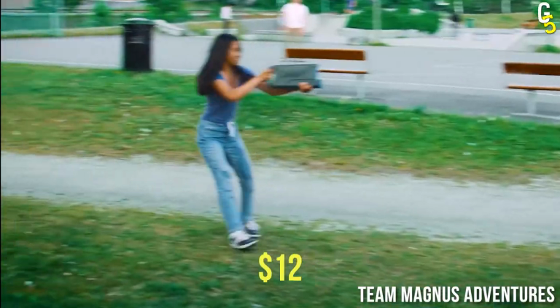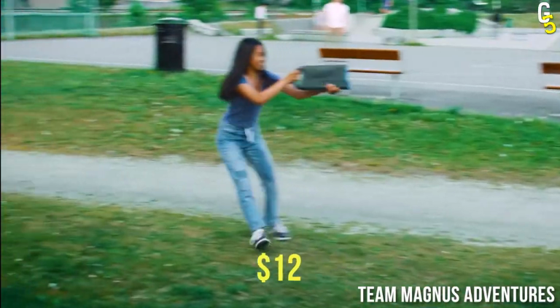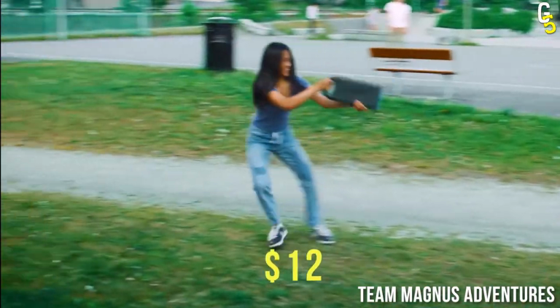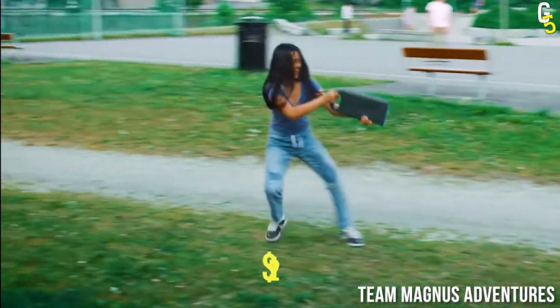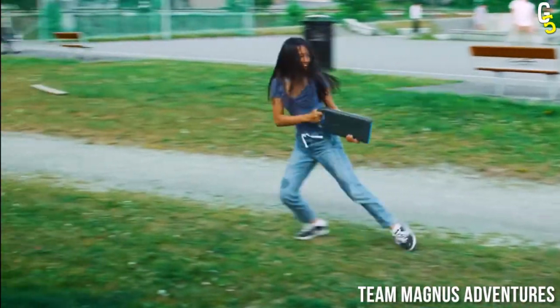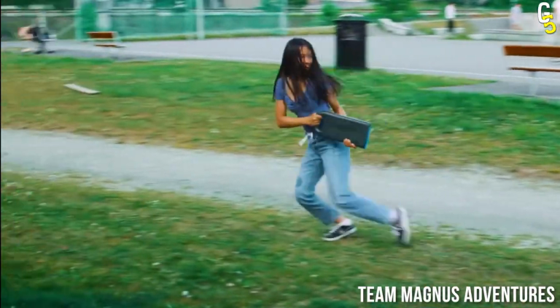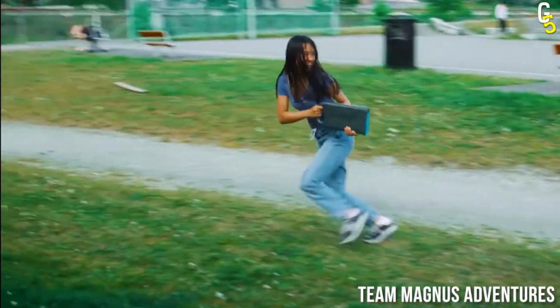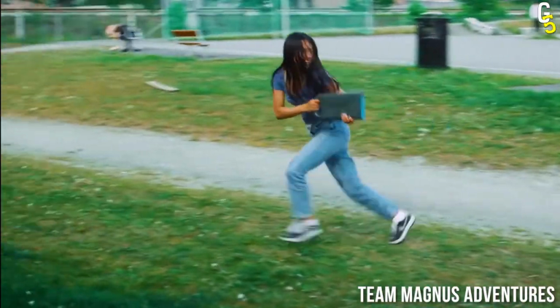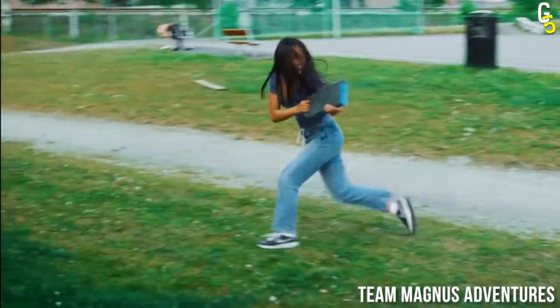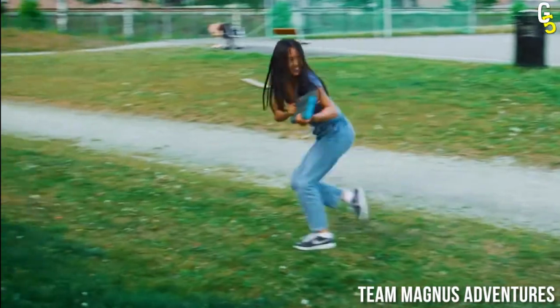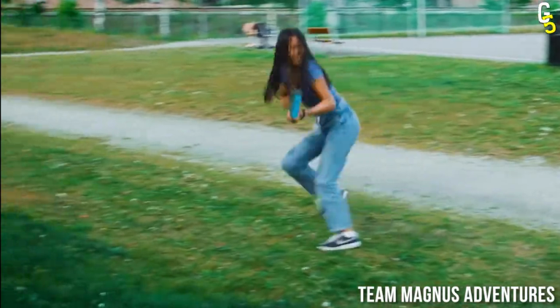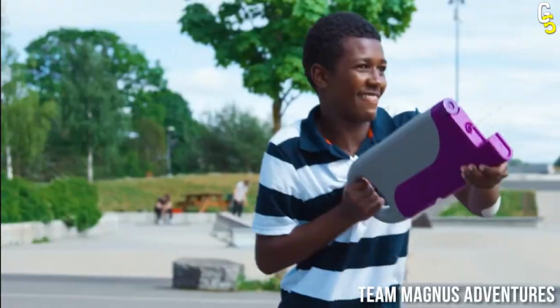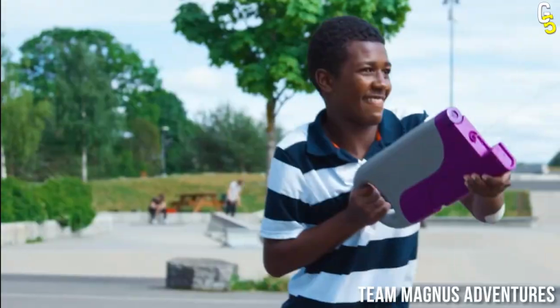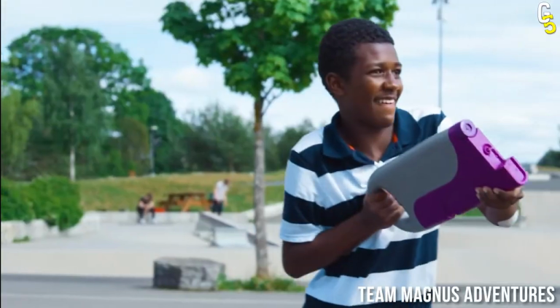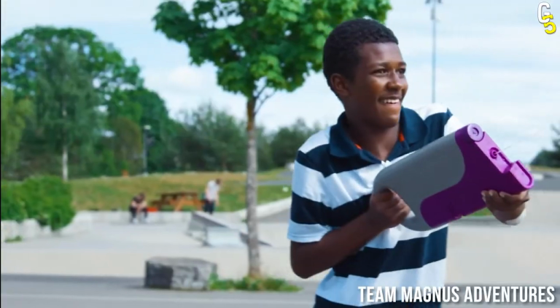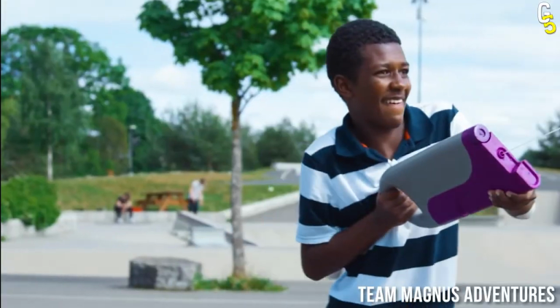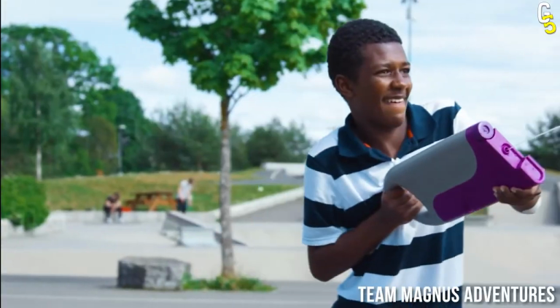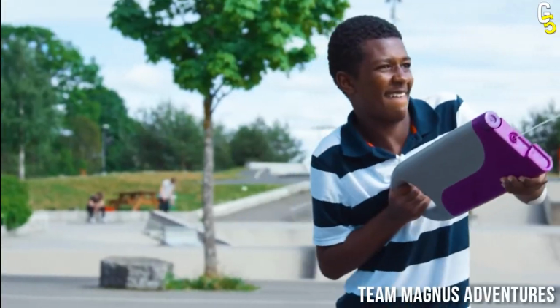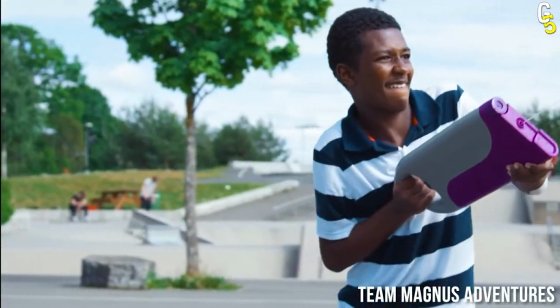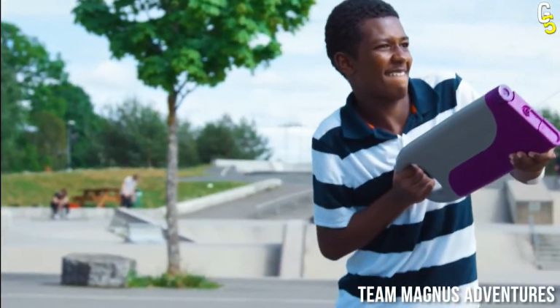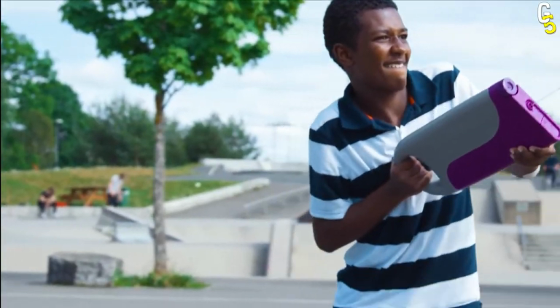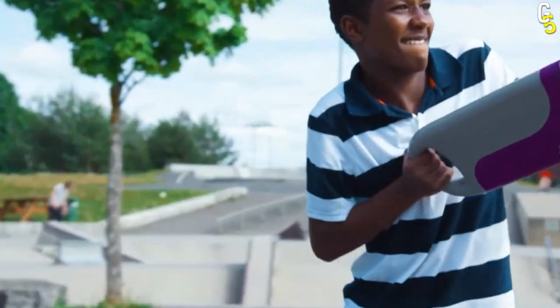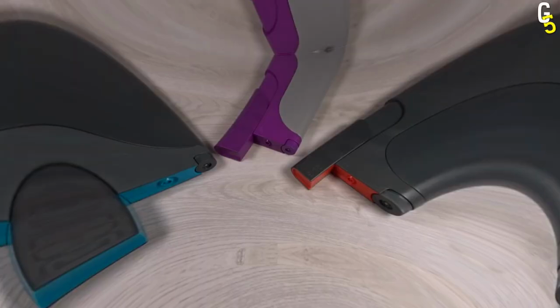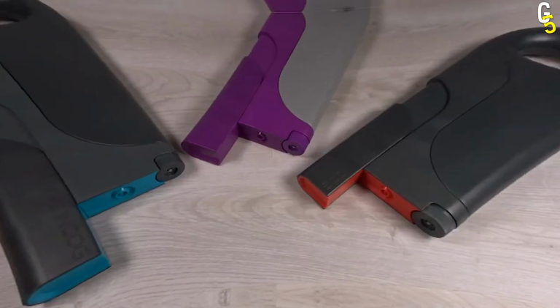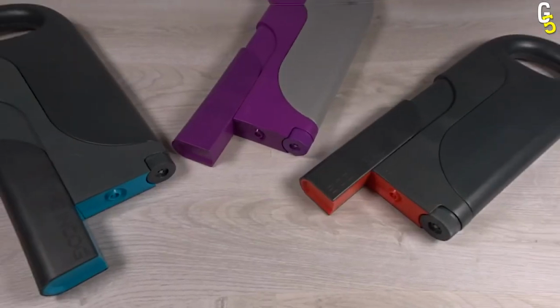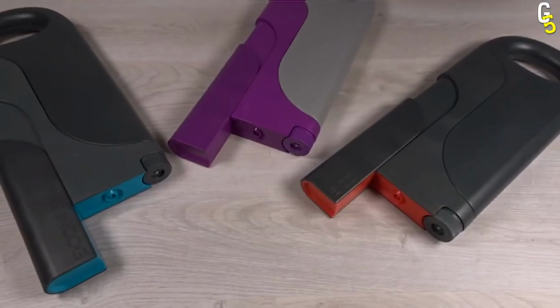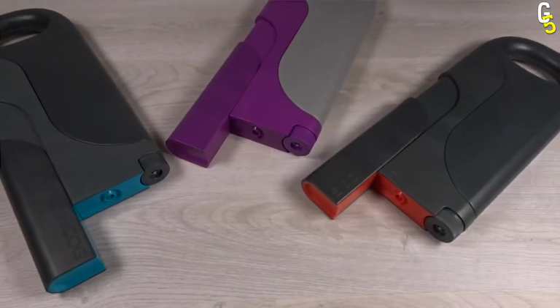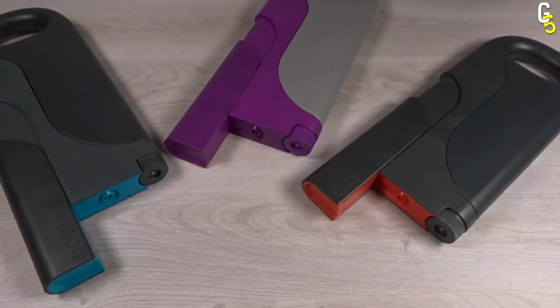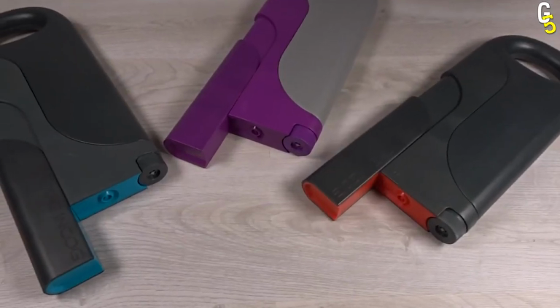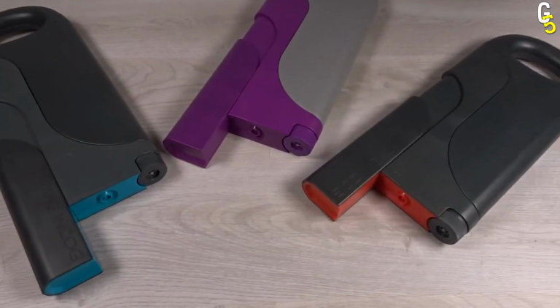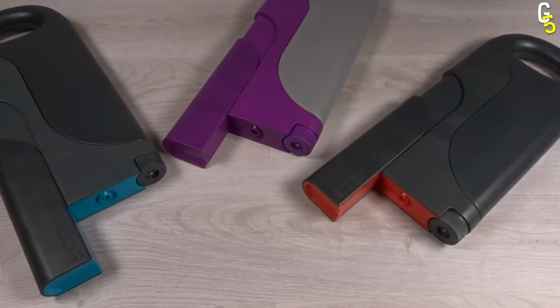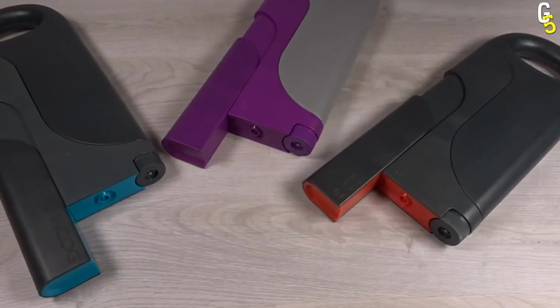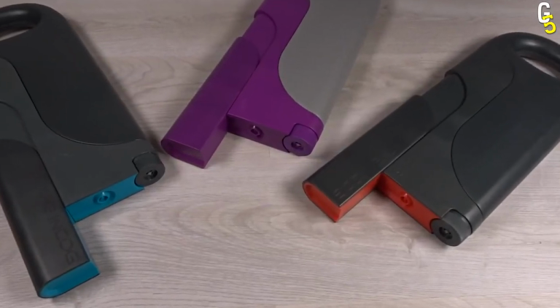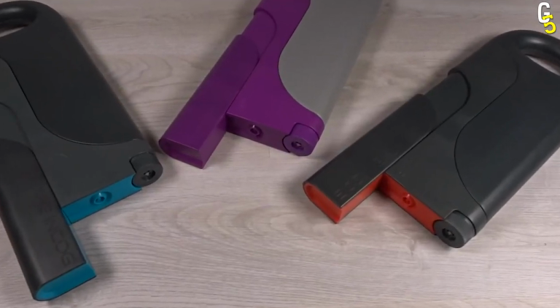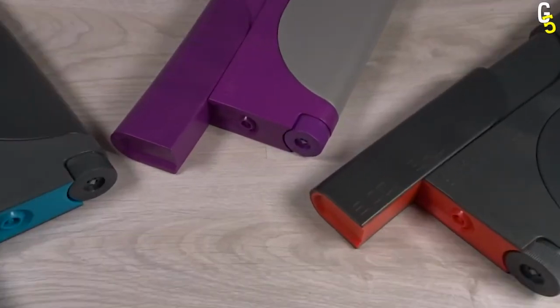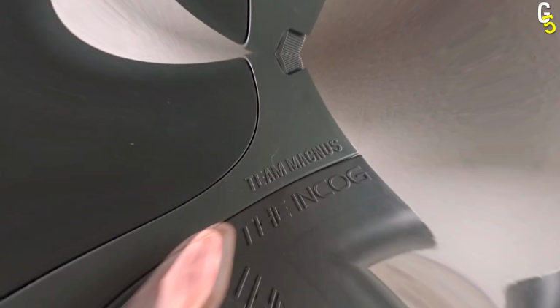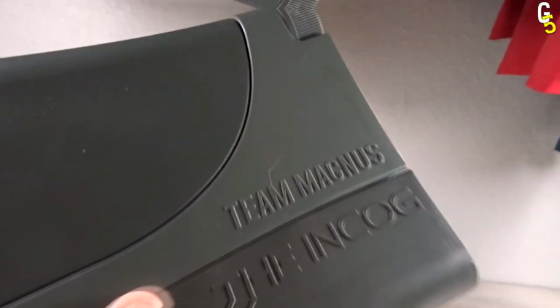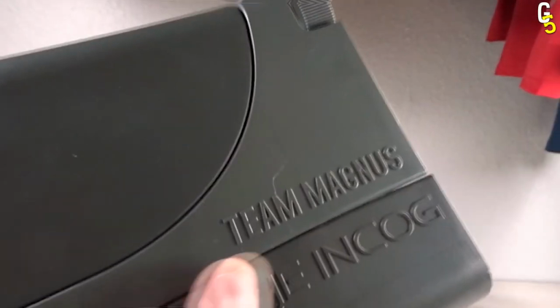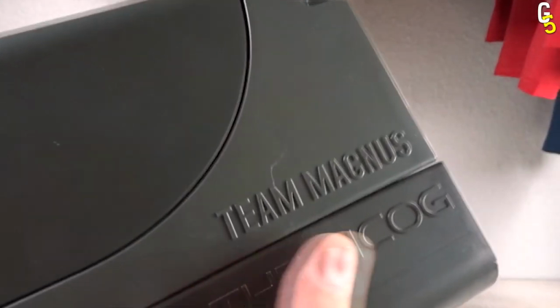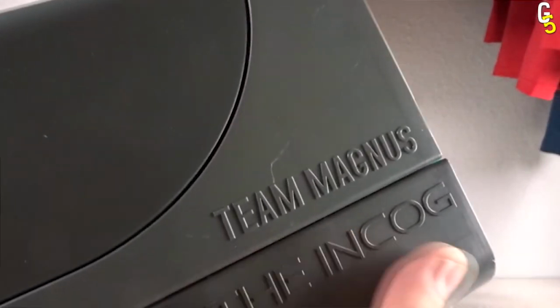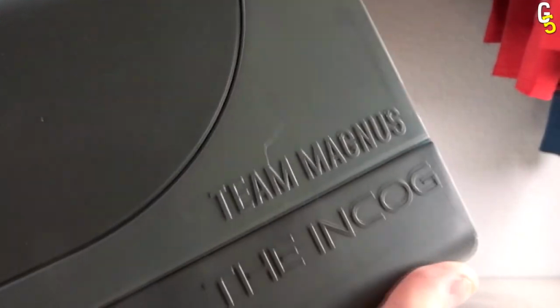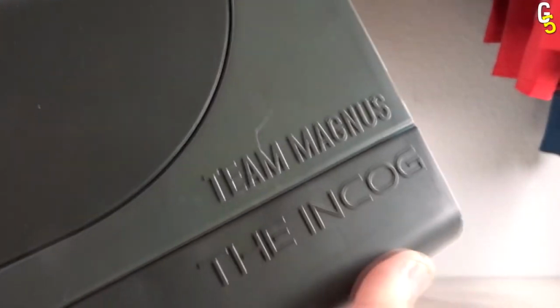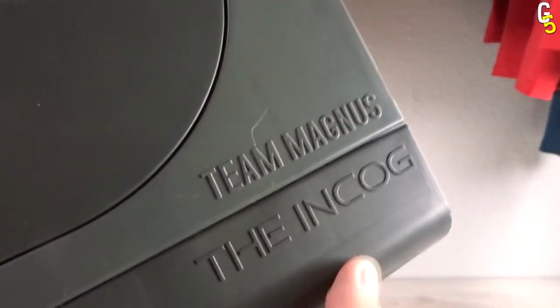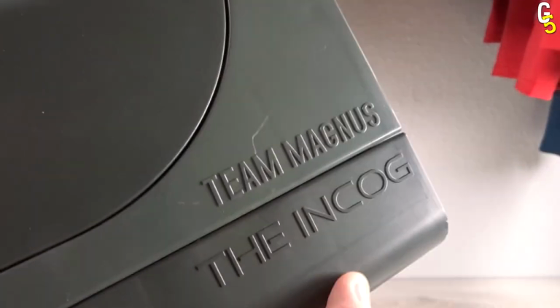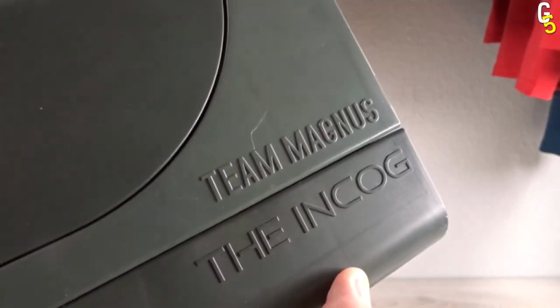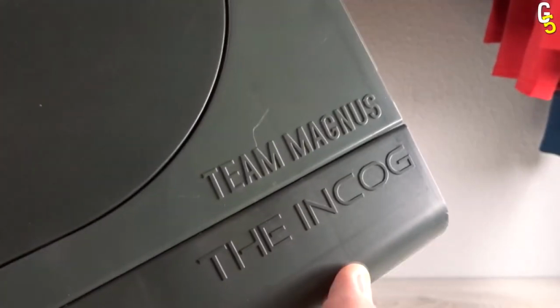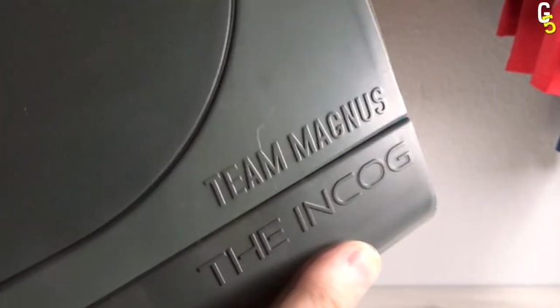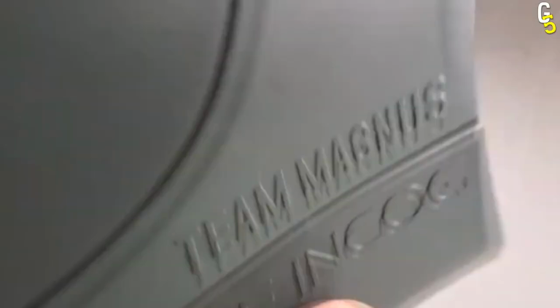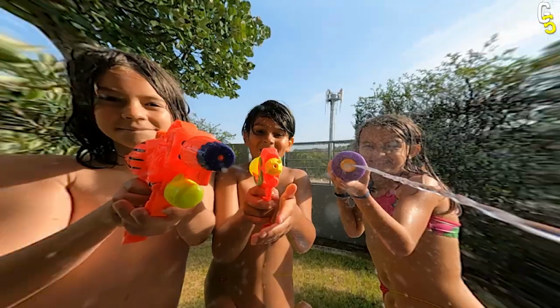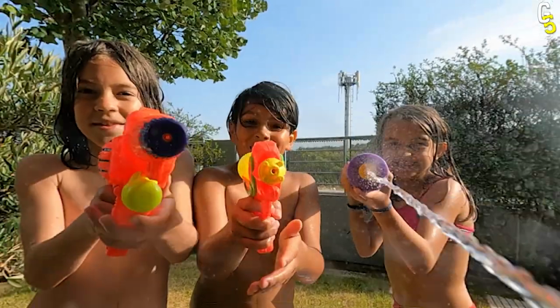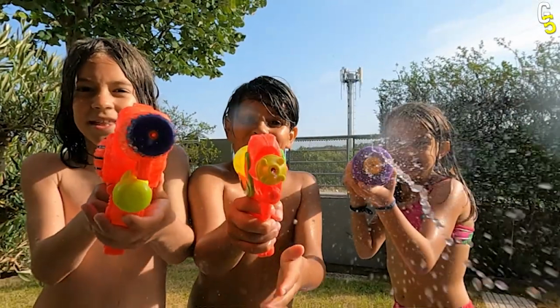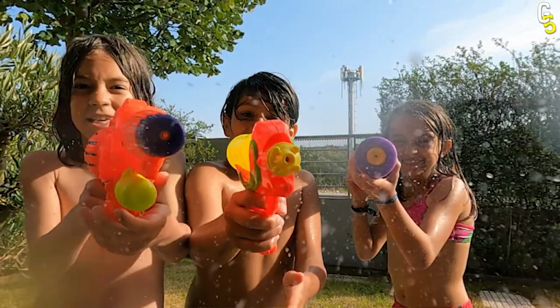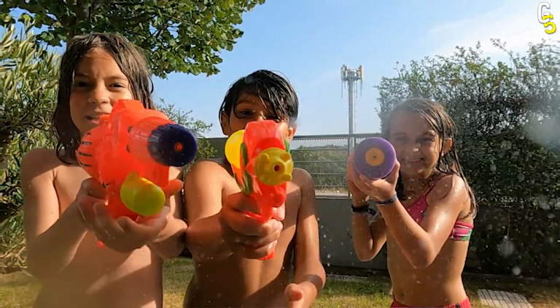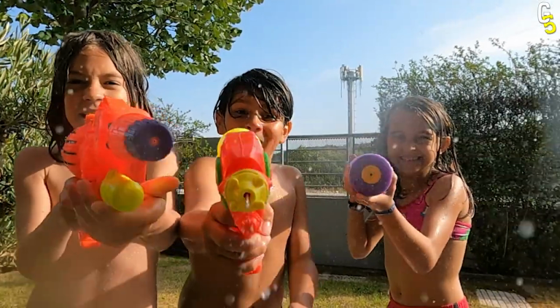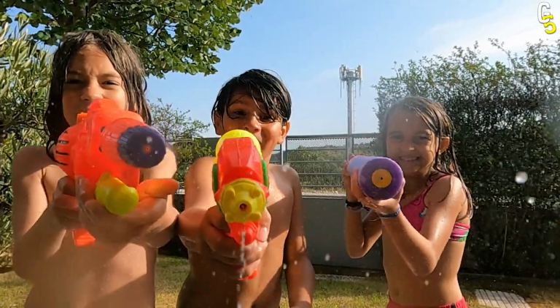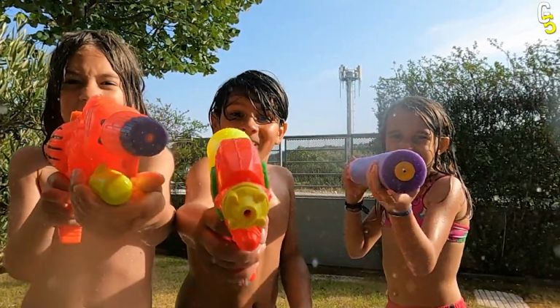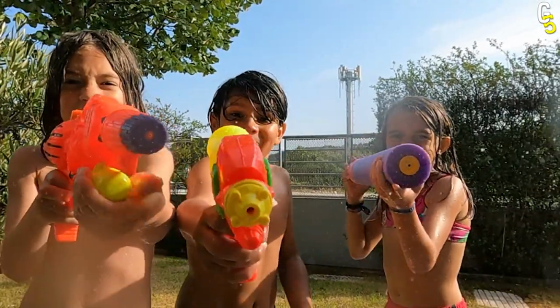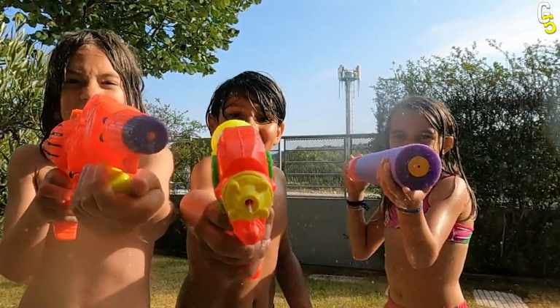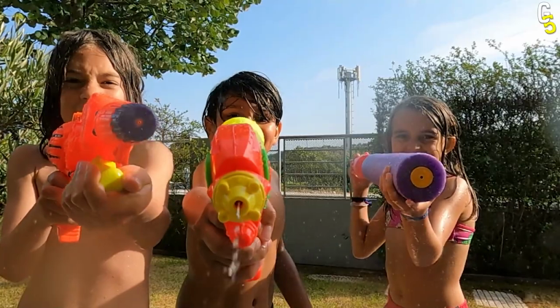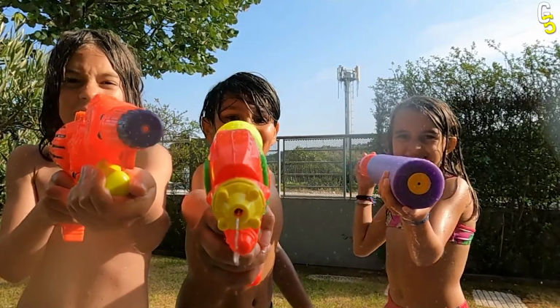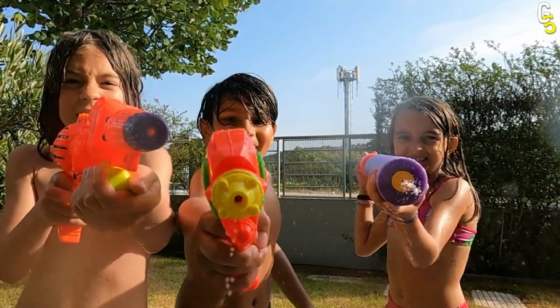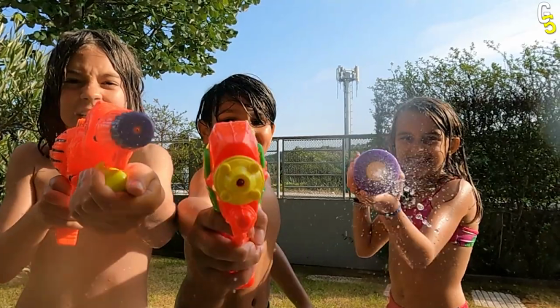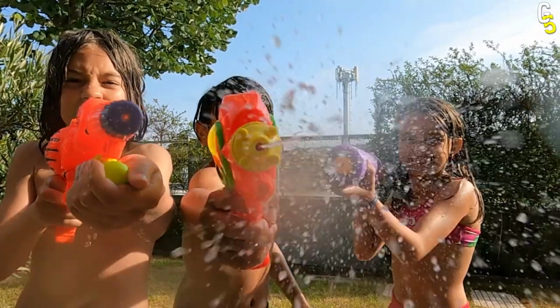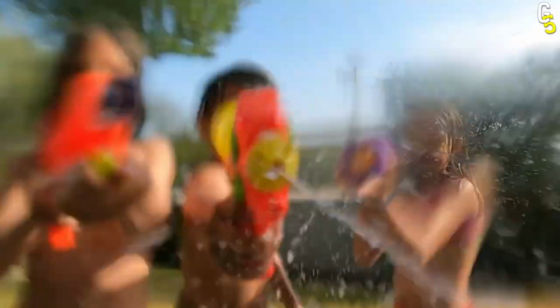But we know what you're asking — if this is number 5, then how is there anything better? Well, wait and see it for yourself.